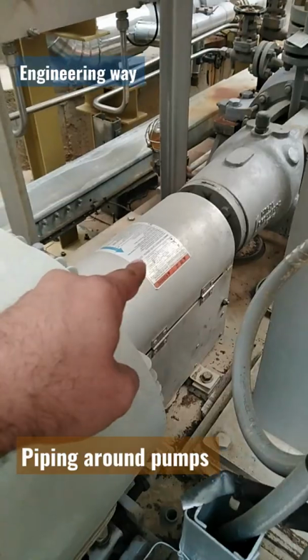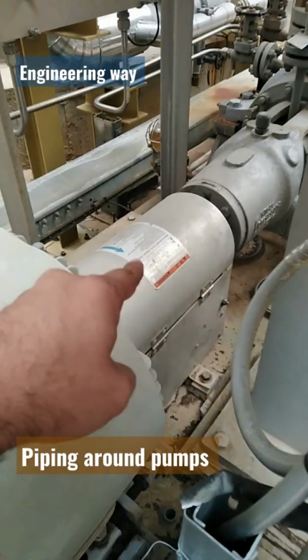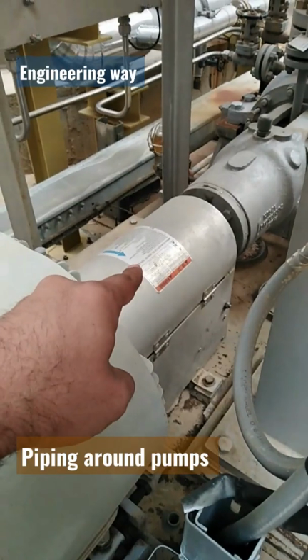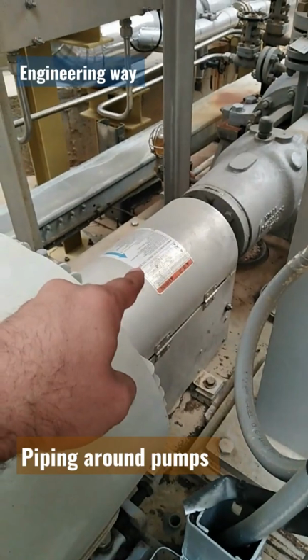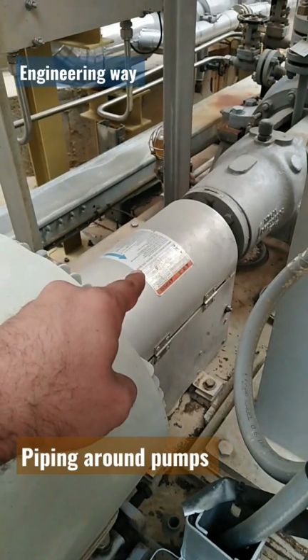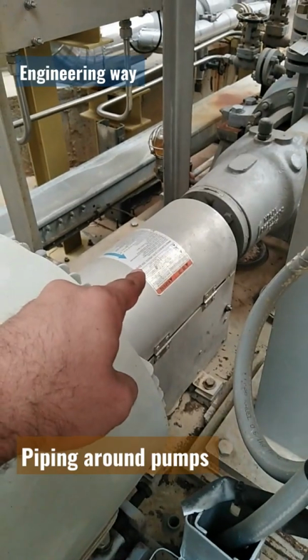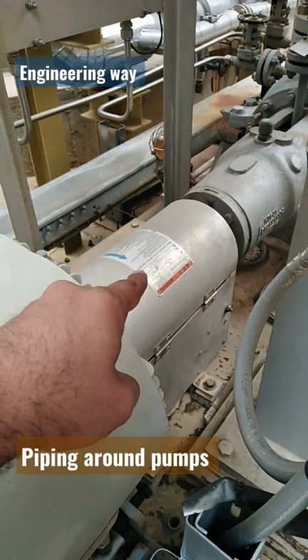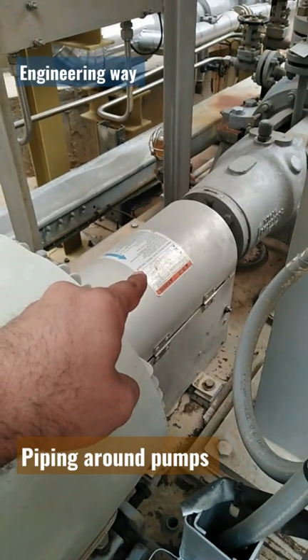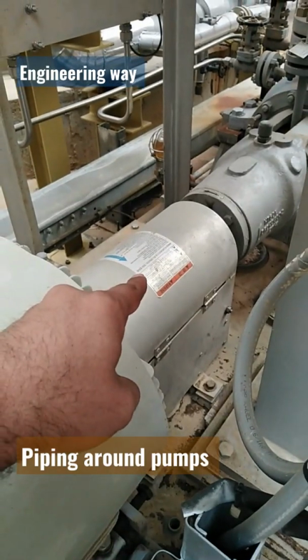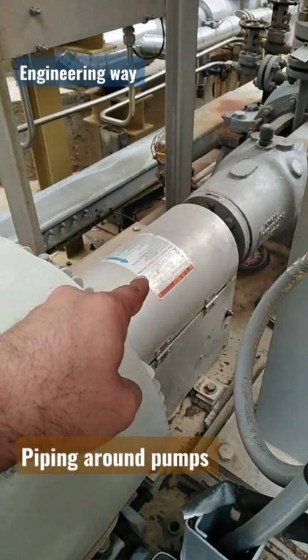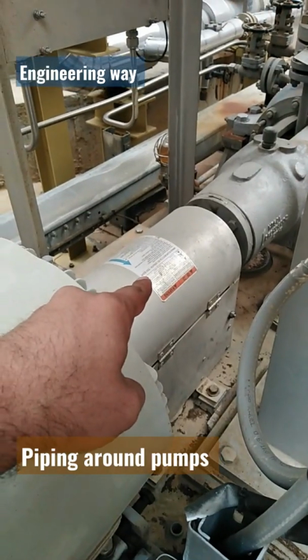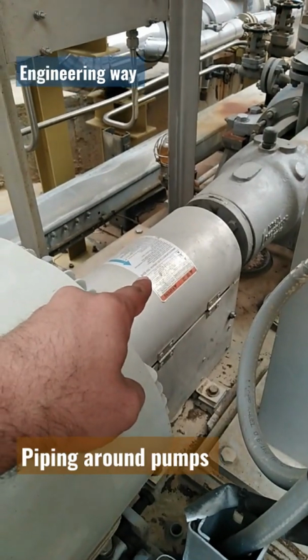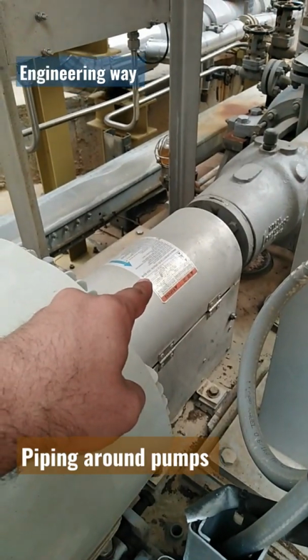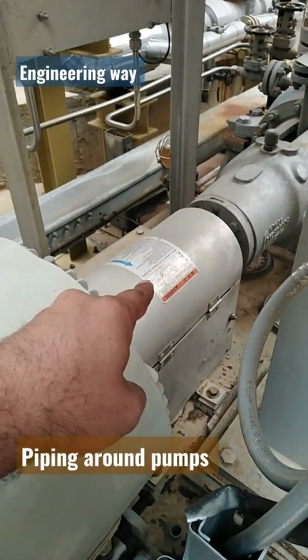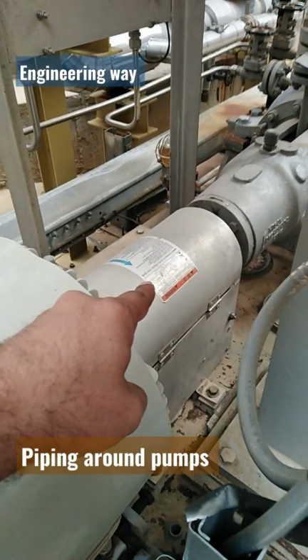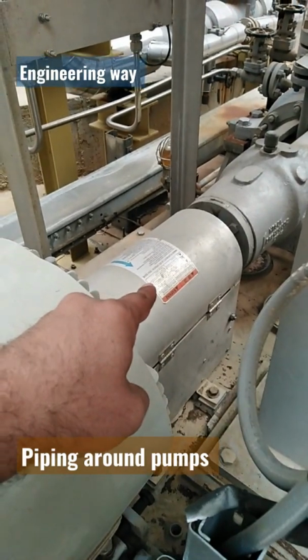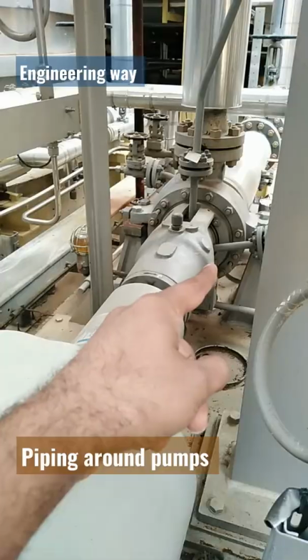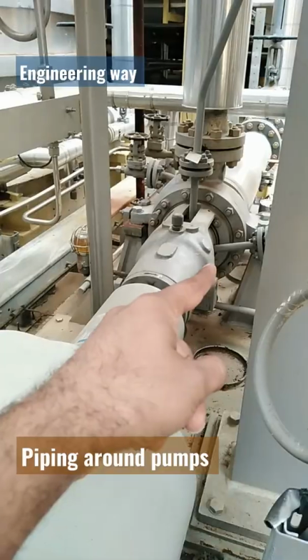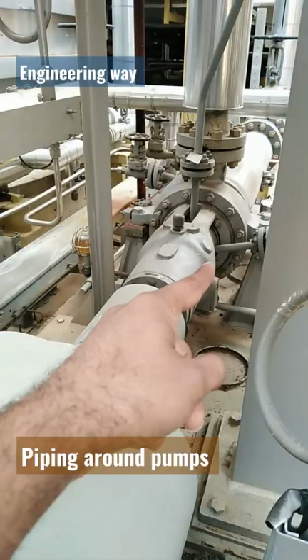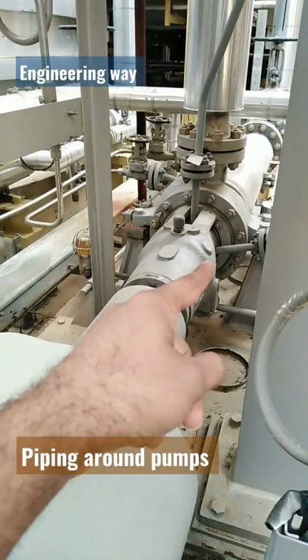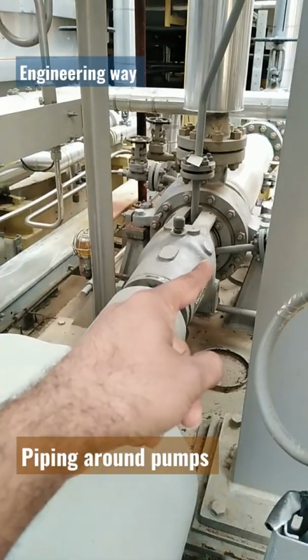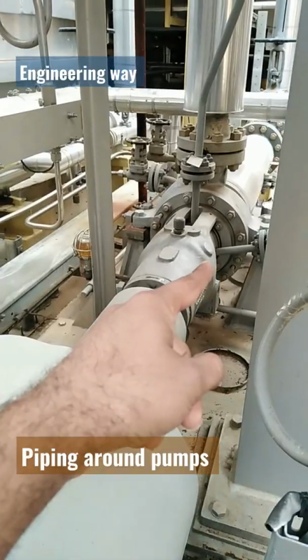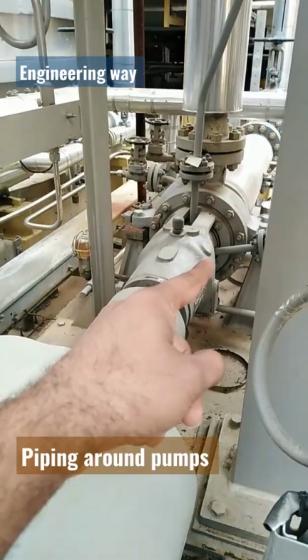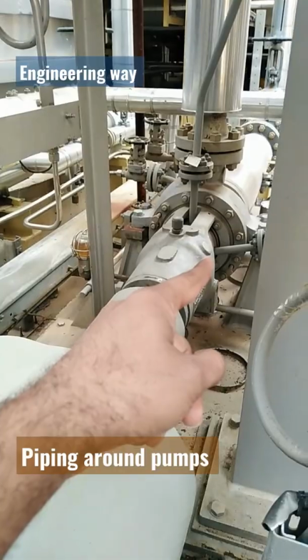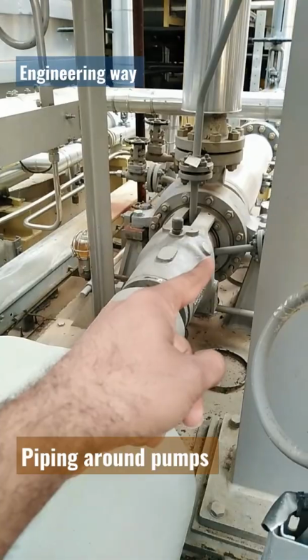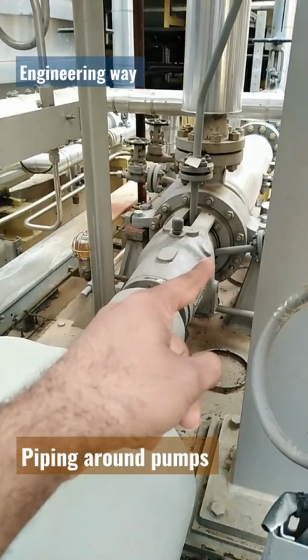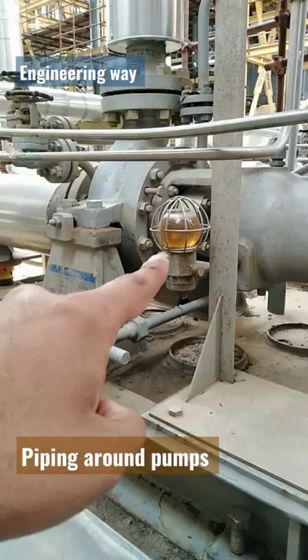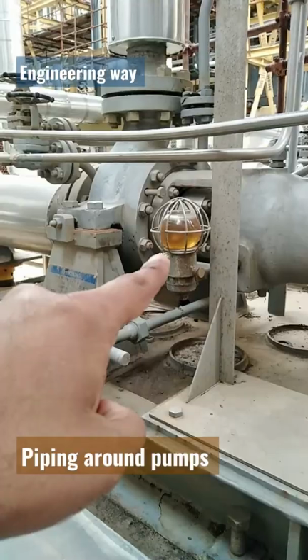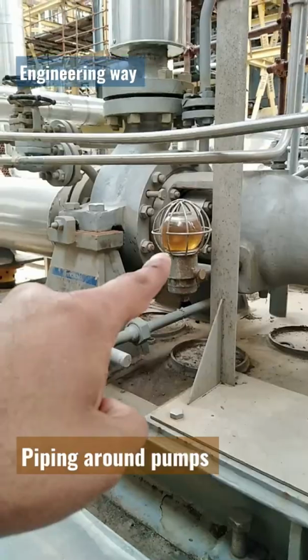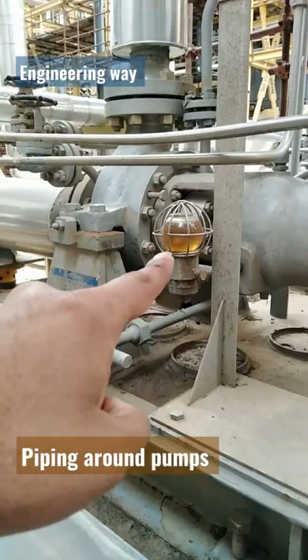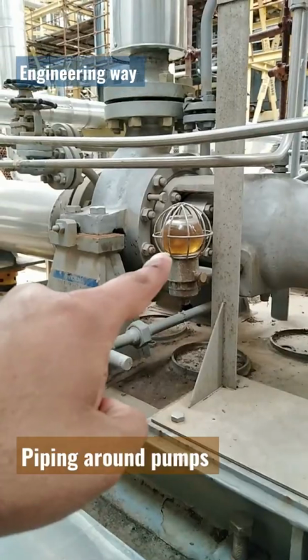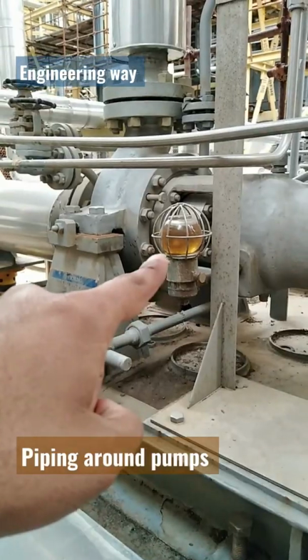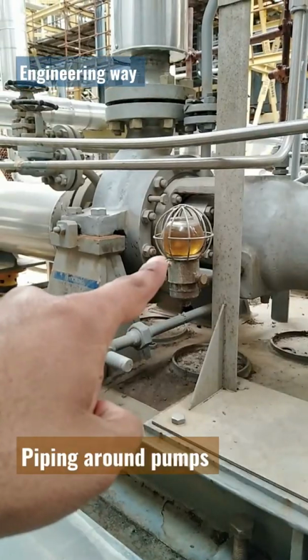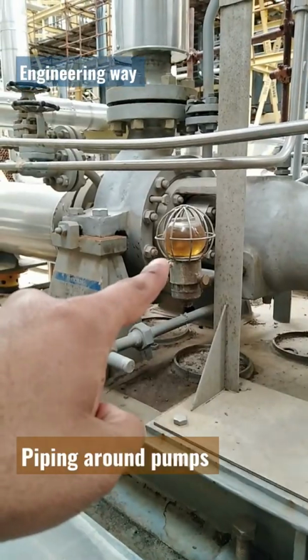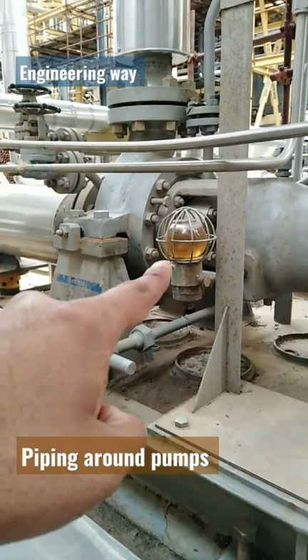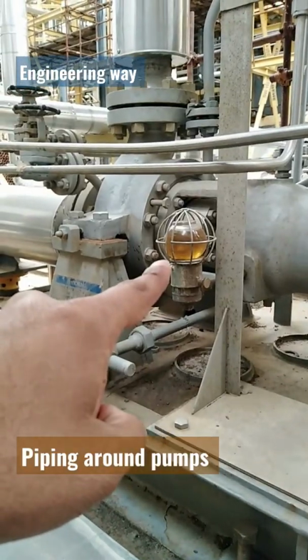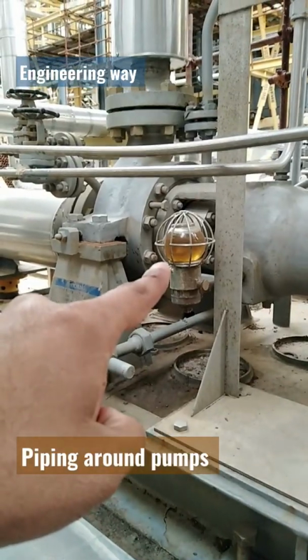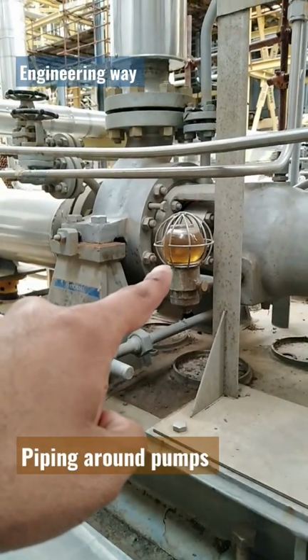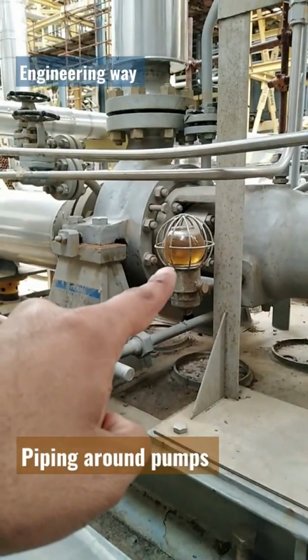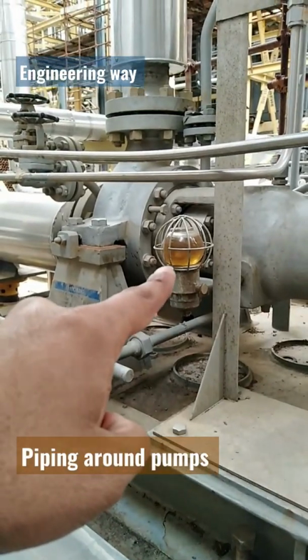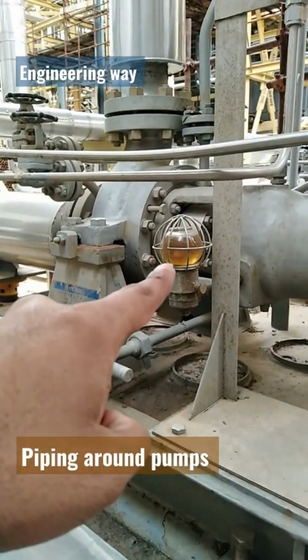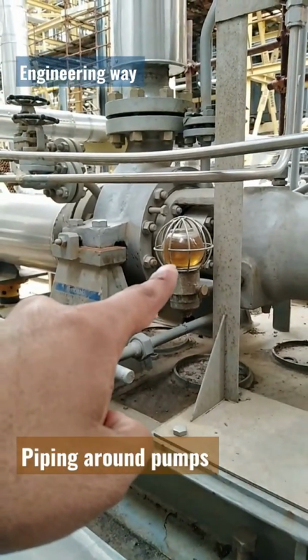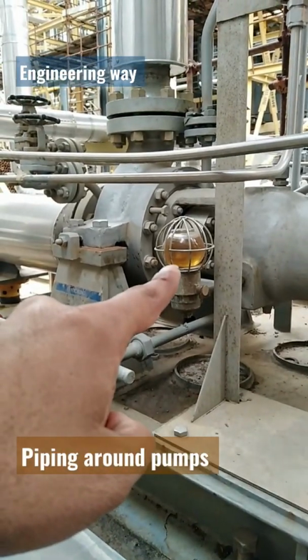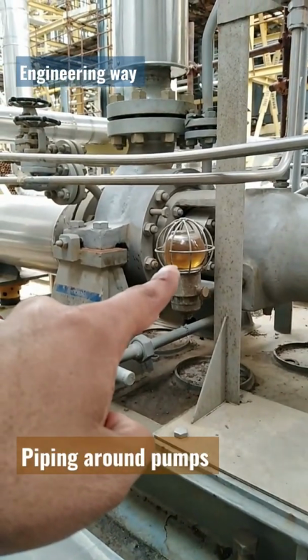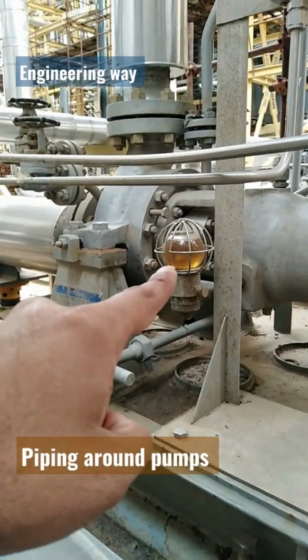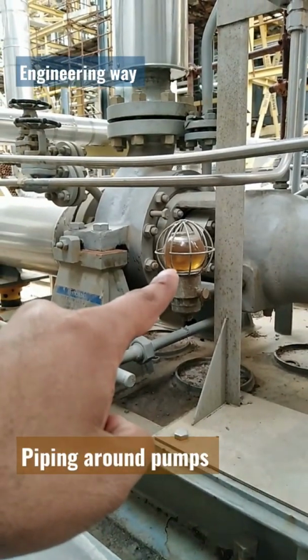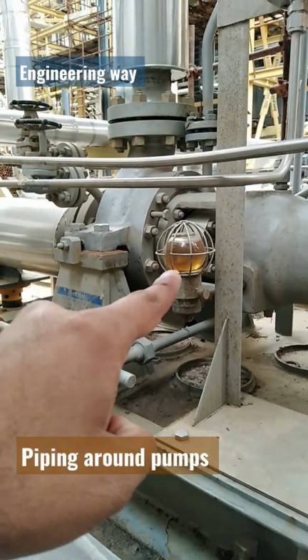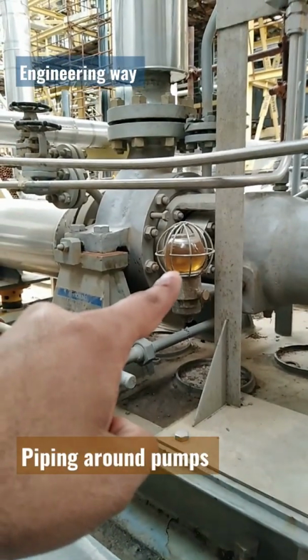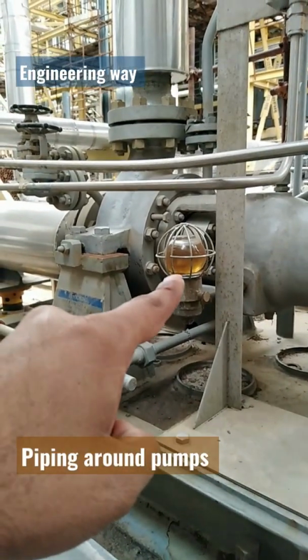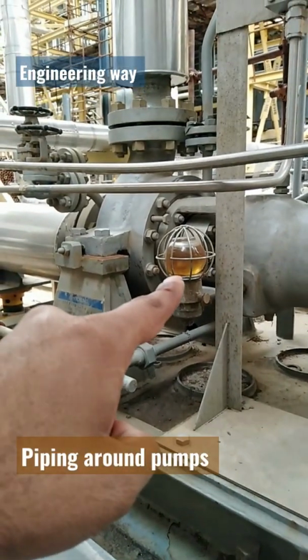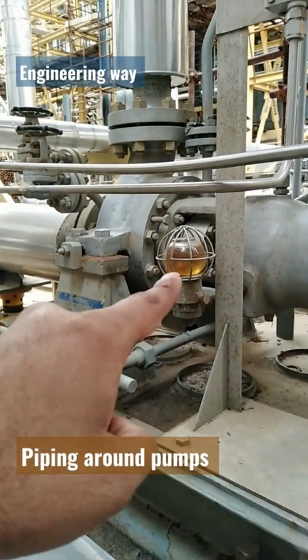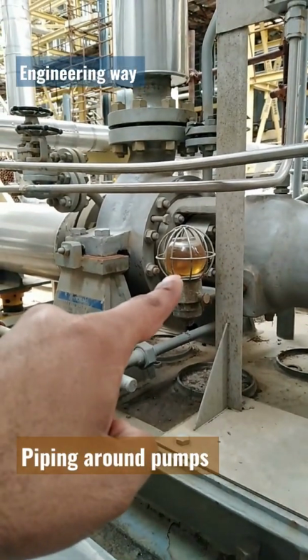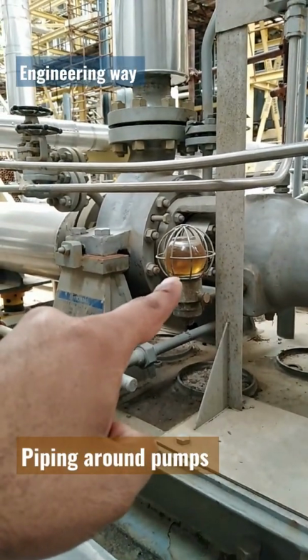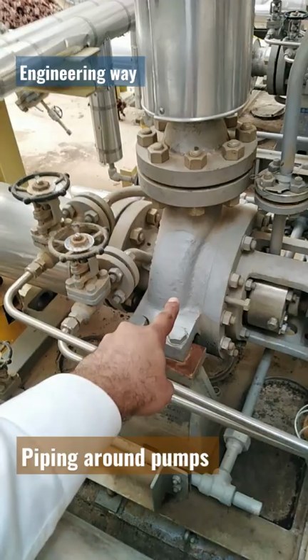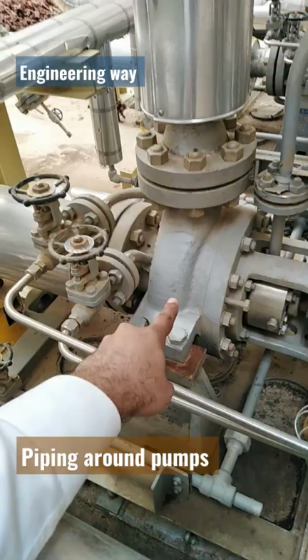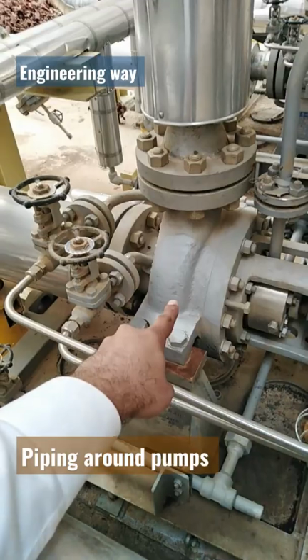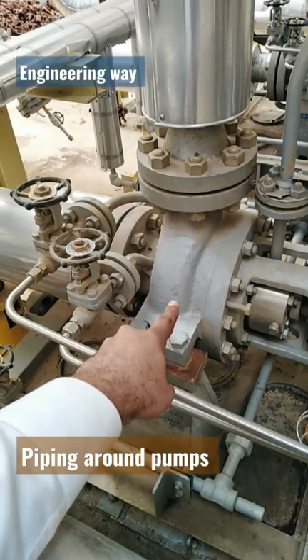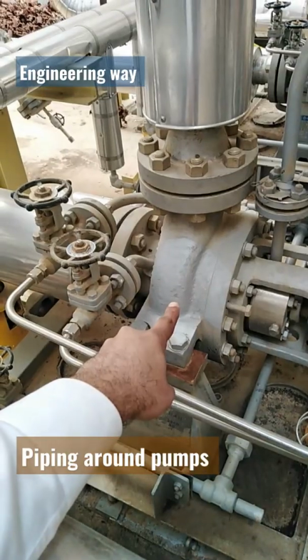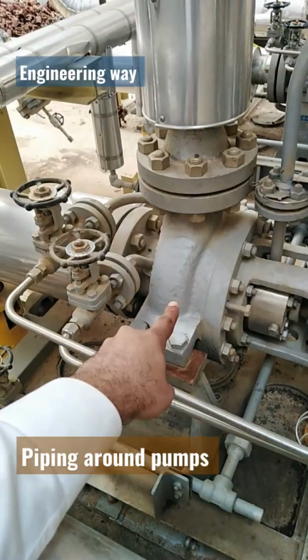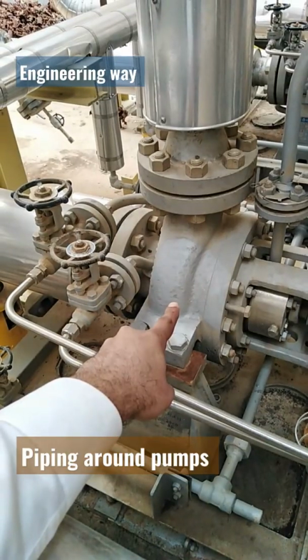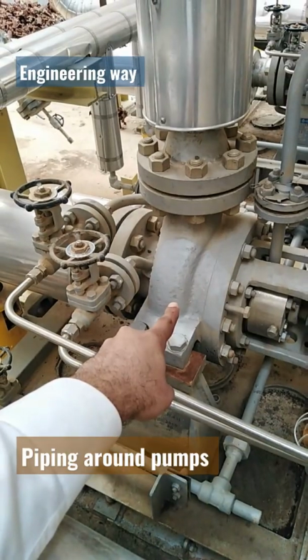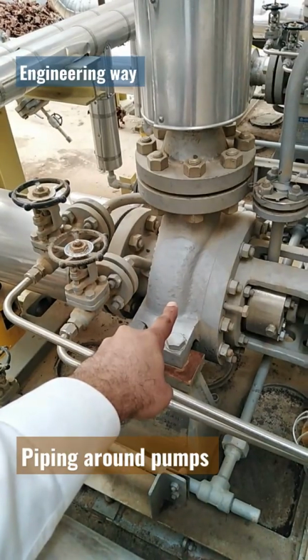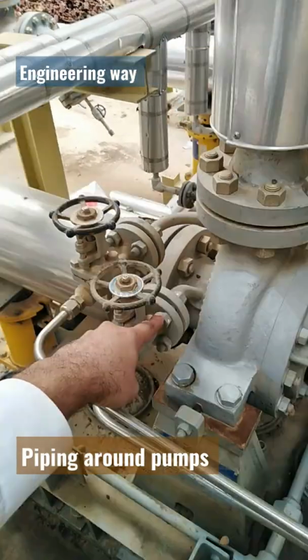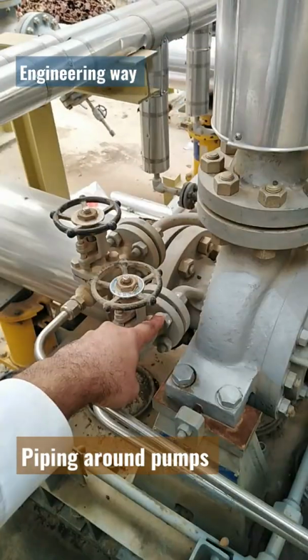Coupling under coupling guard. Pump section. Oil glass gauge for the housing bearing. Pump casing.